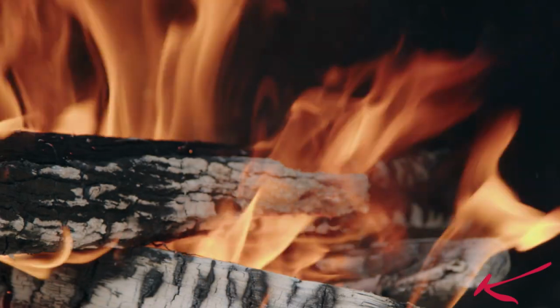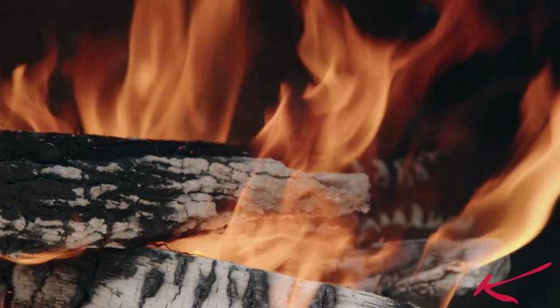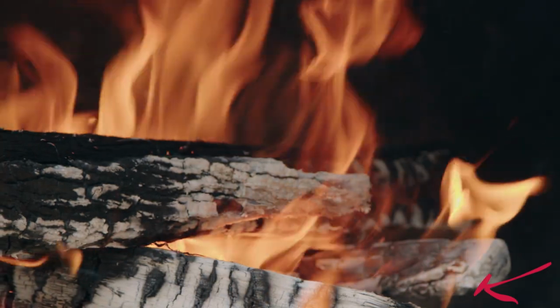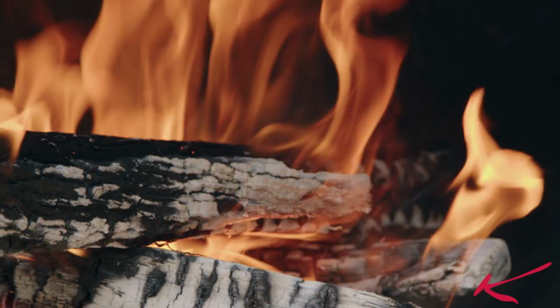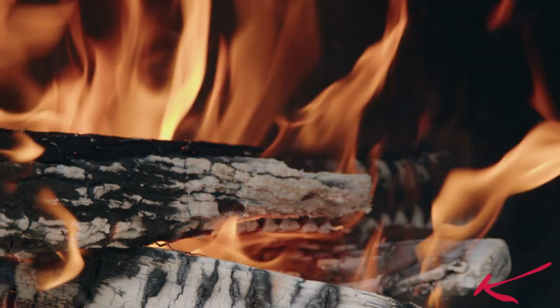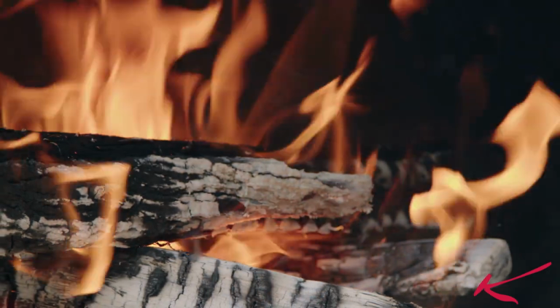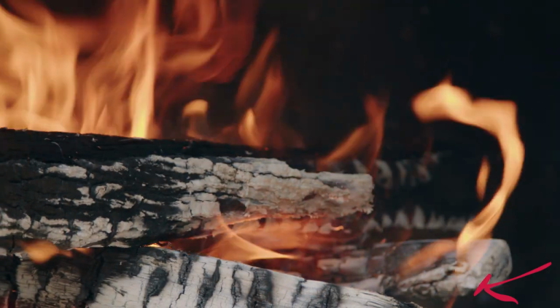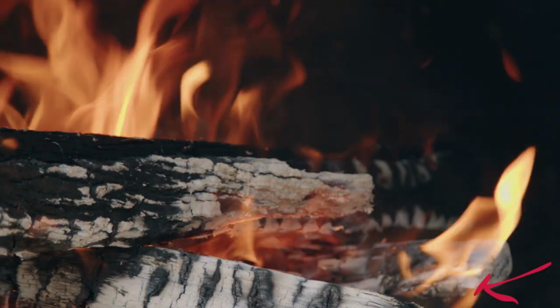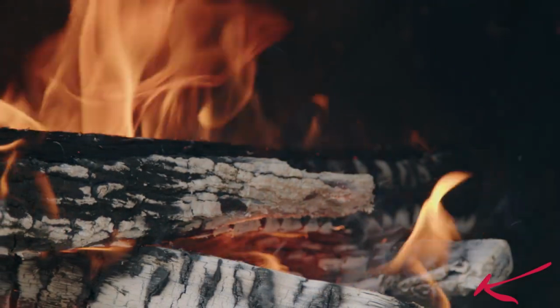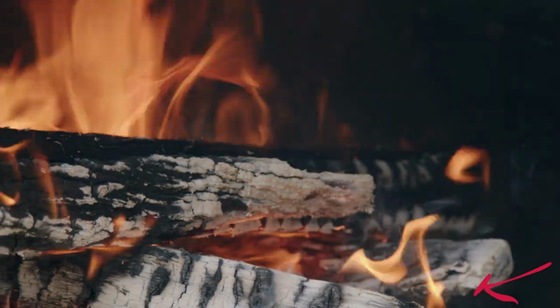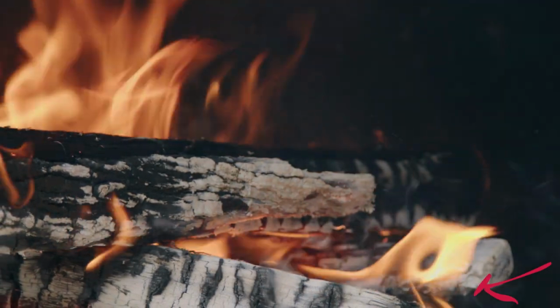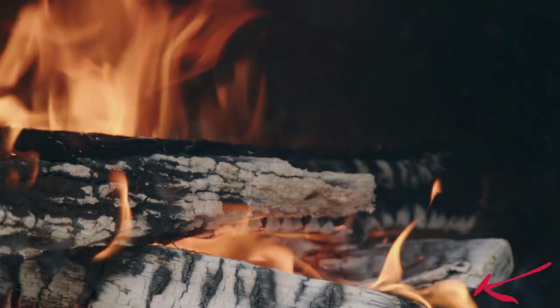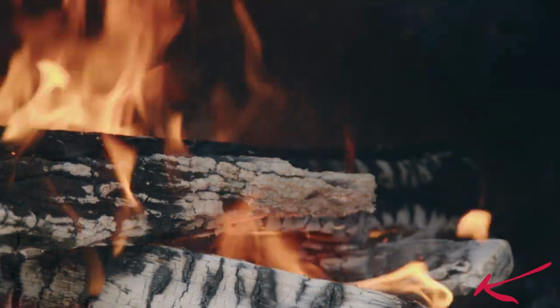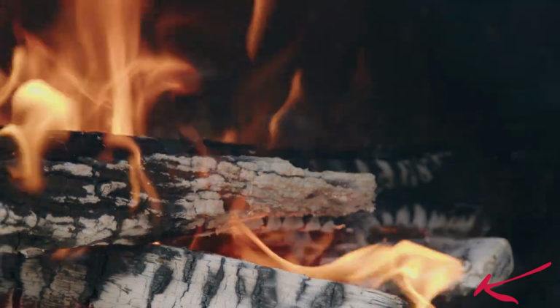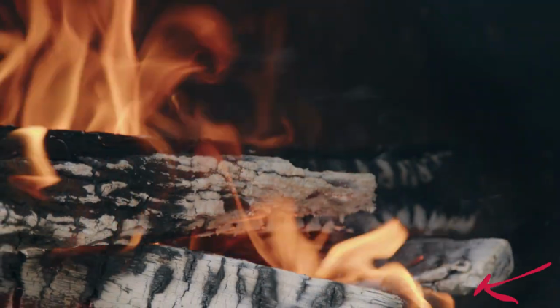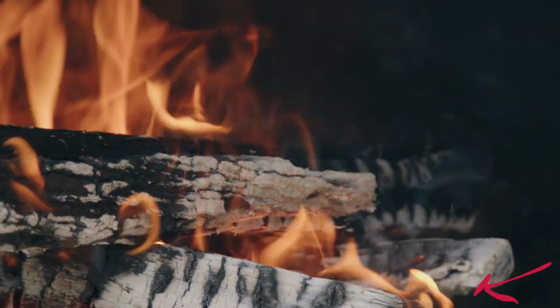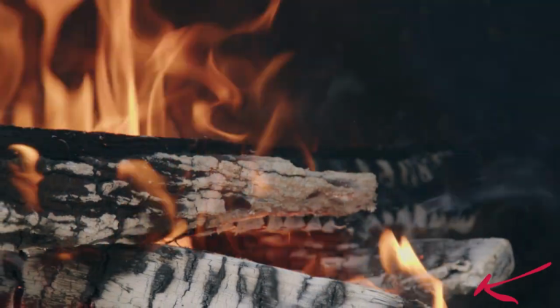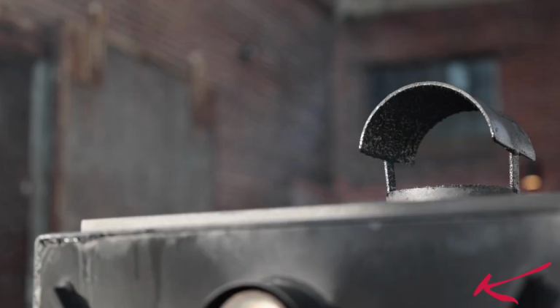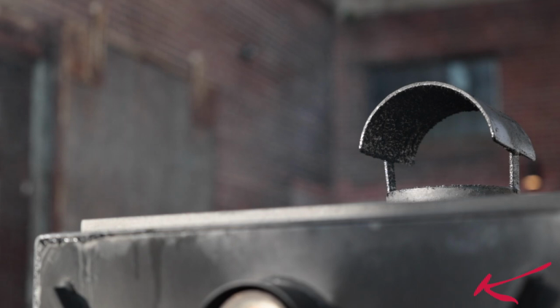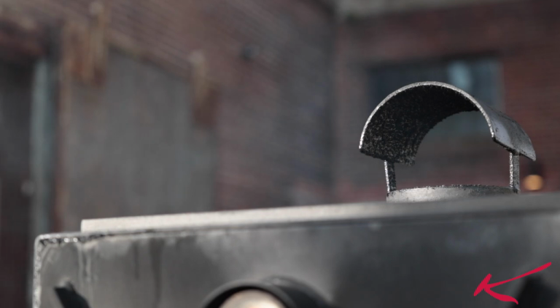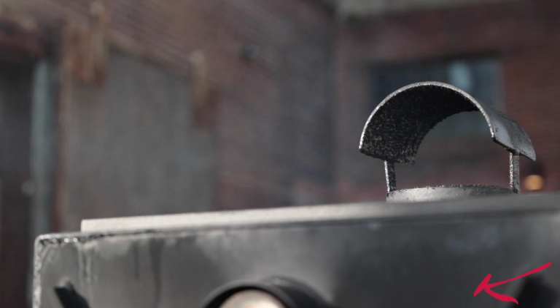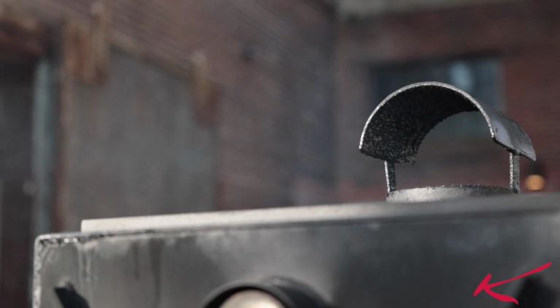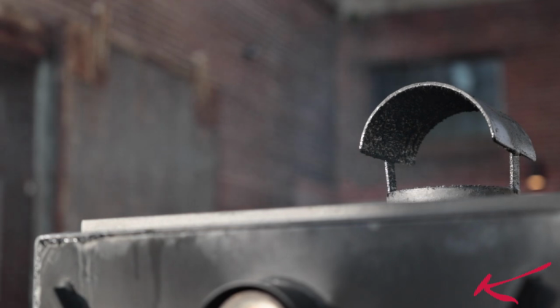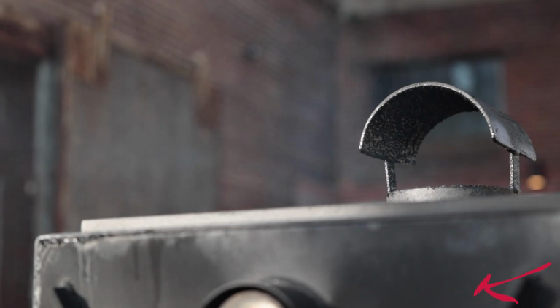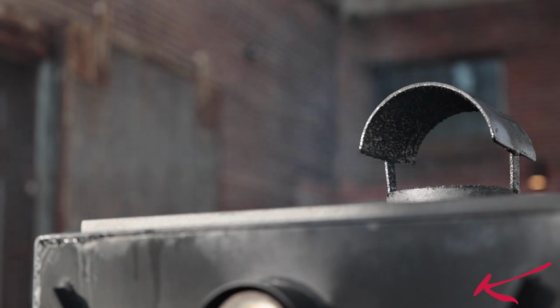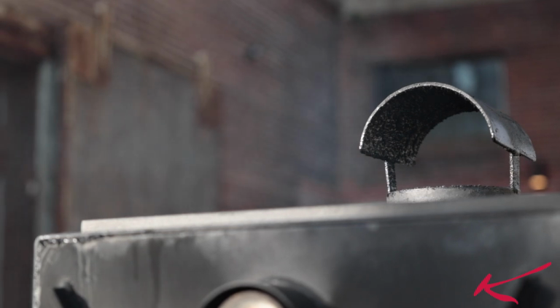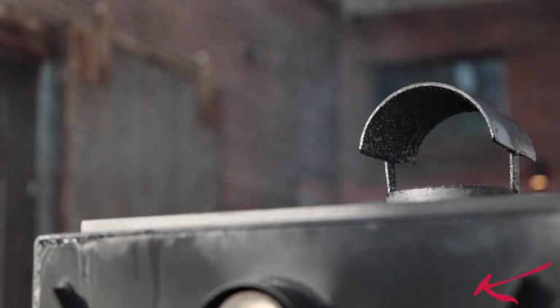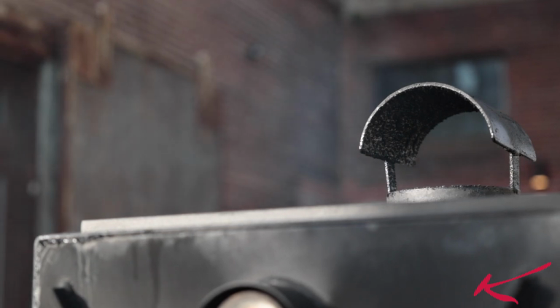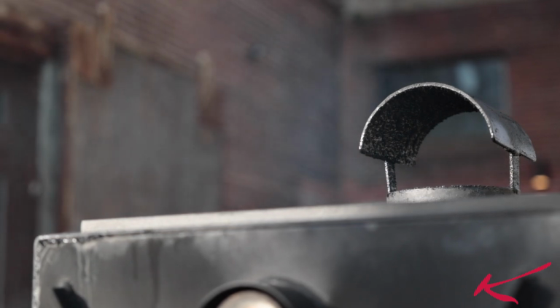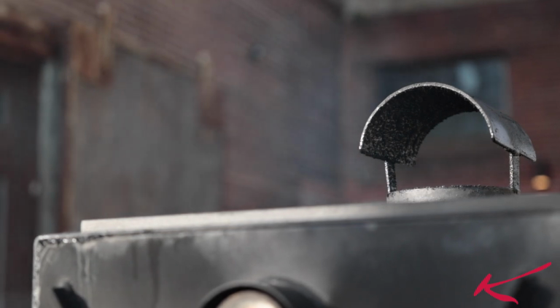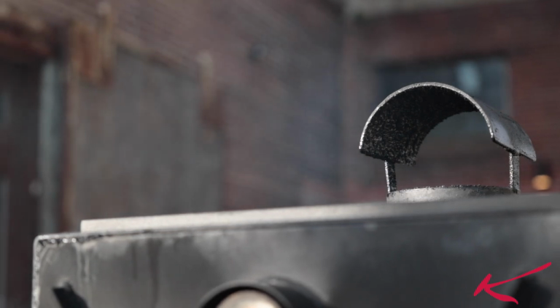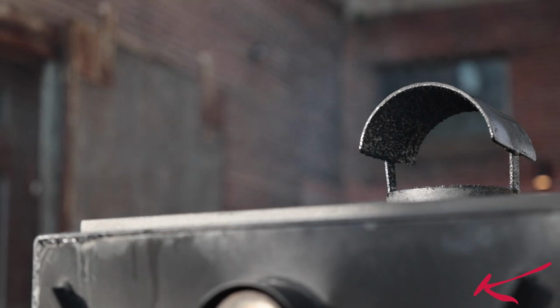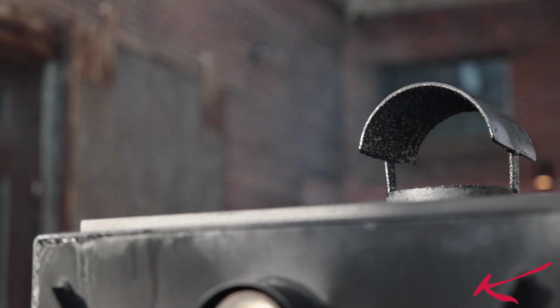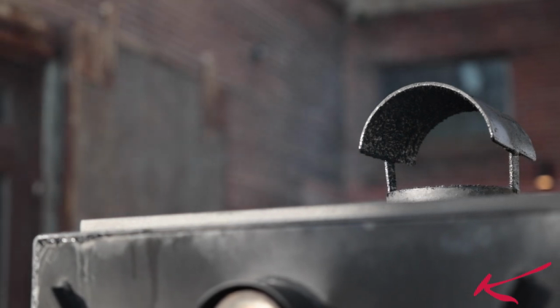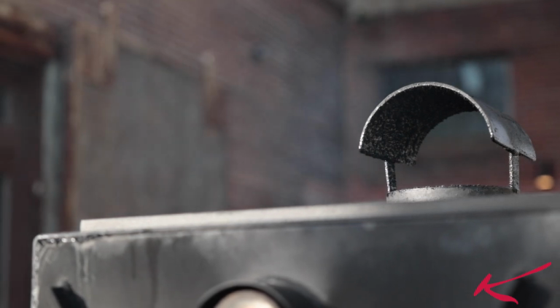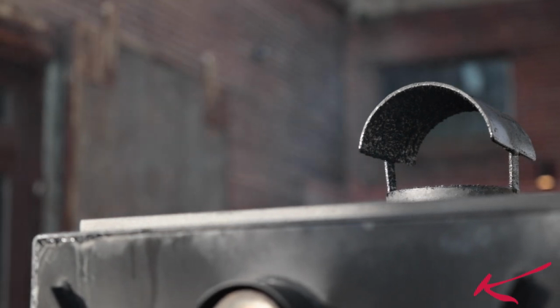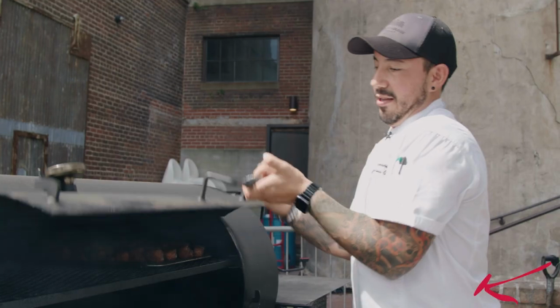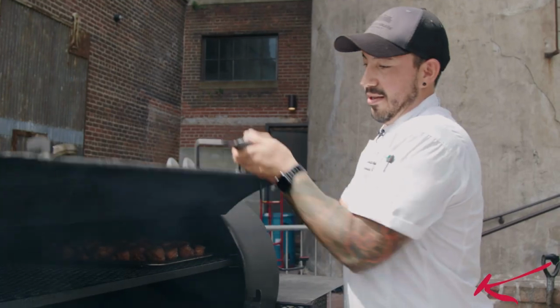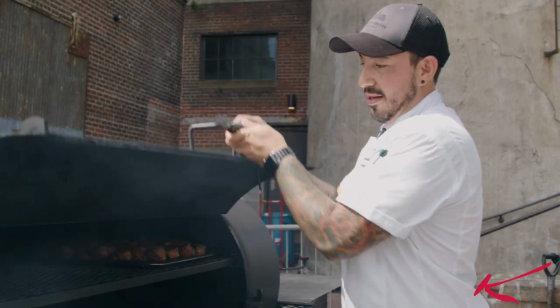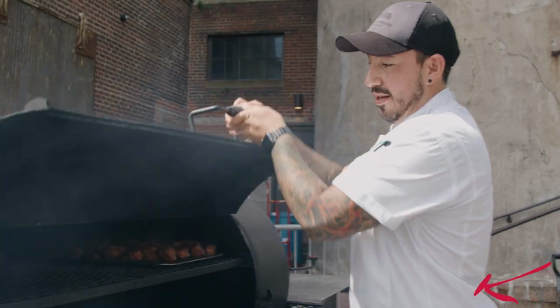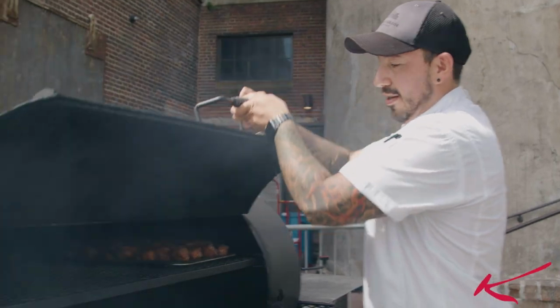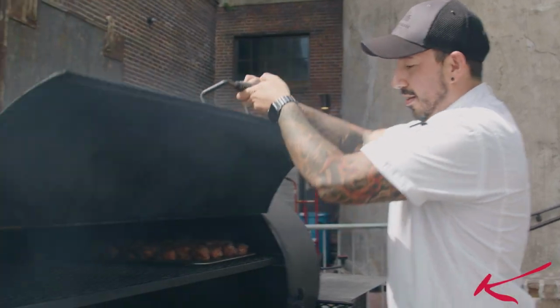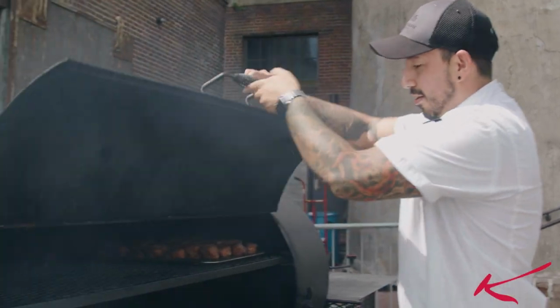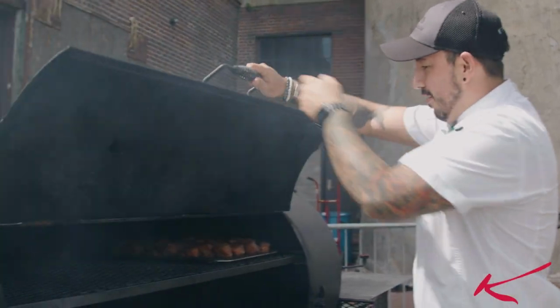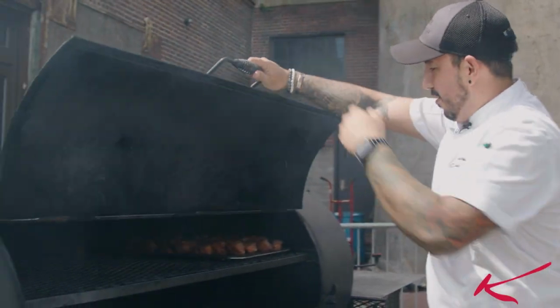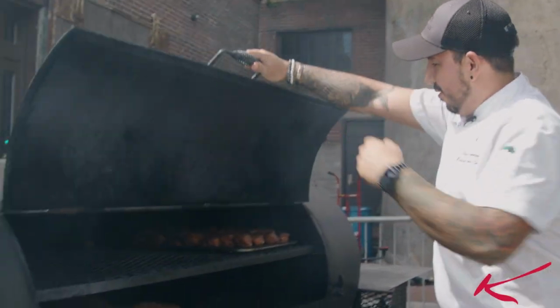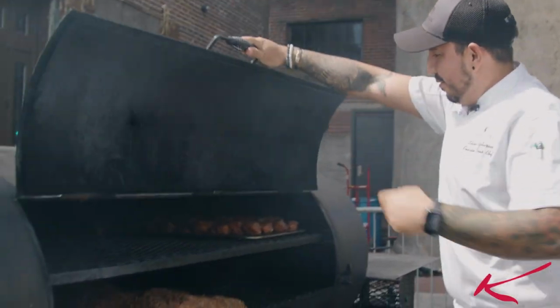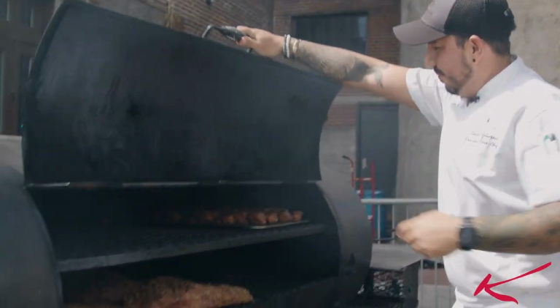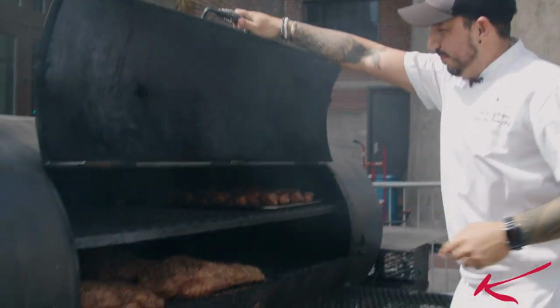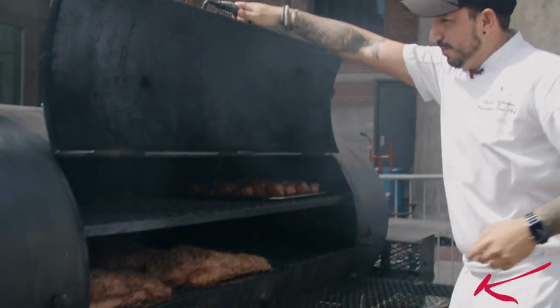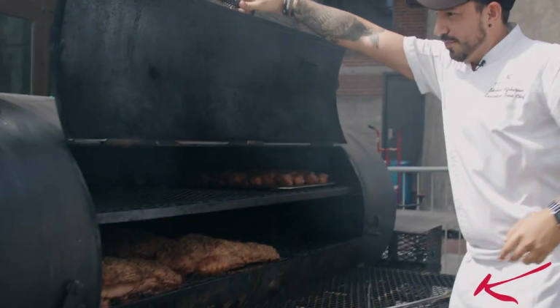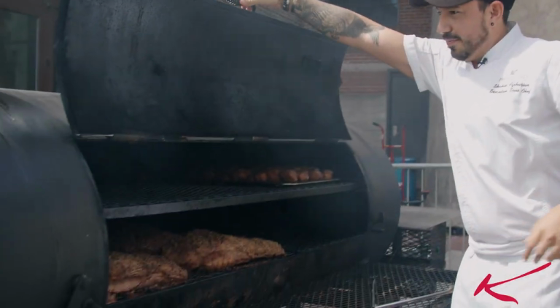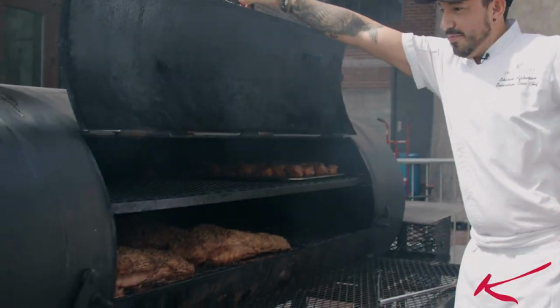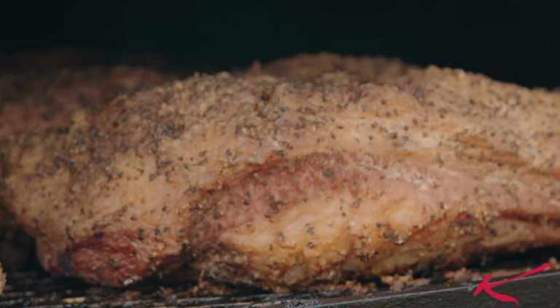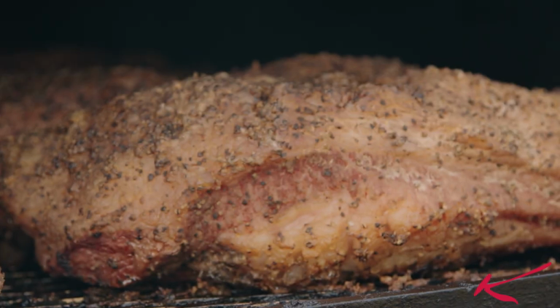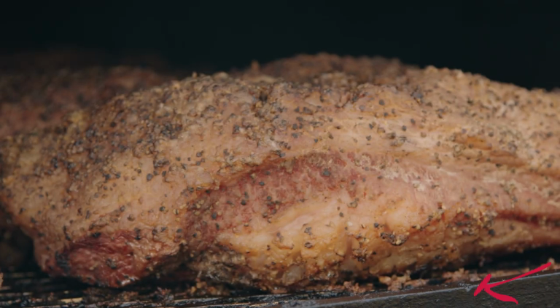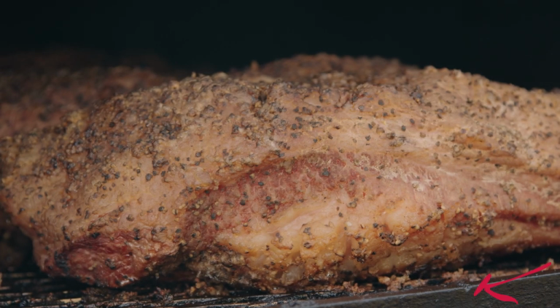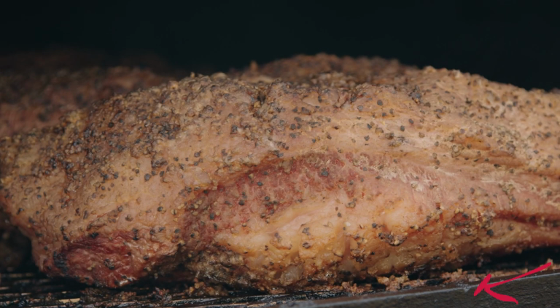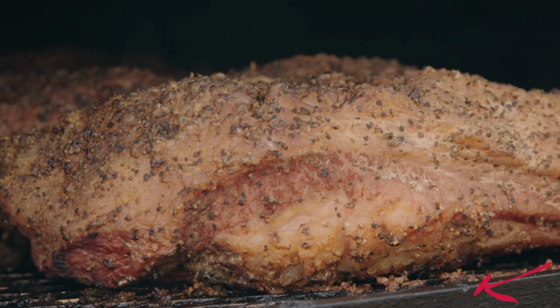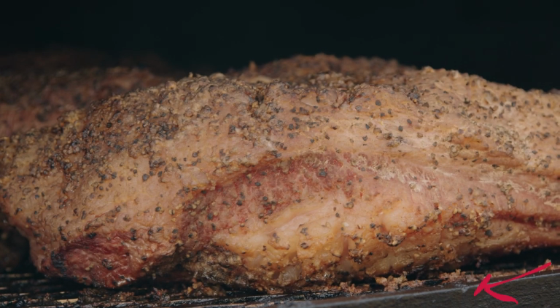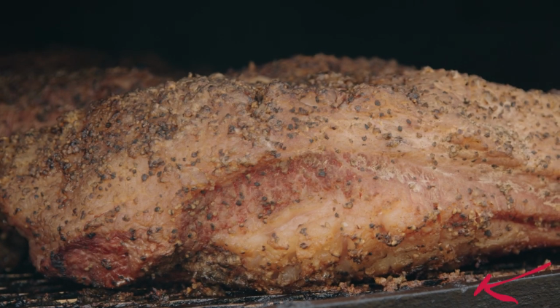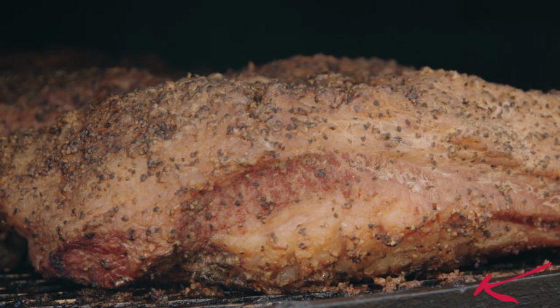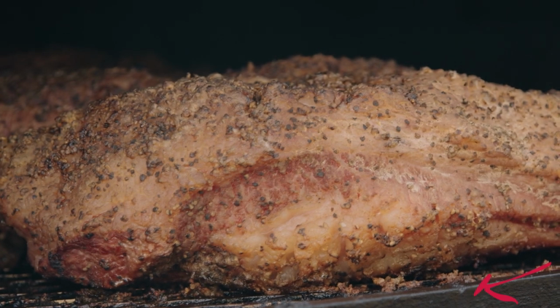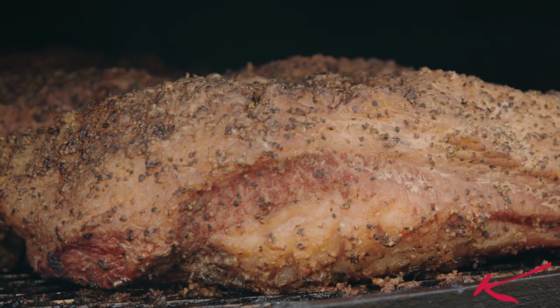We're right here at the river. We have it on starting at 6 a.m. in the morning, every single day, all day long.